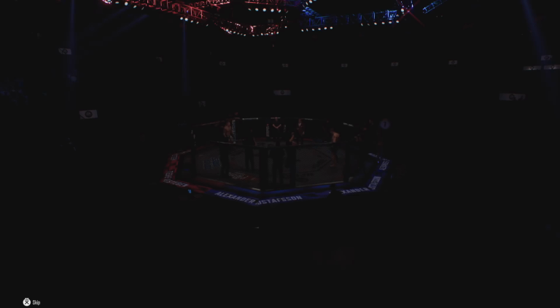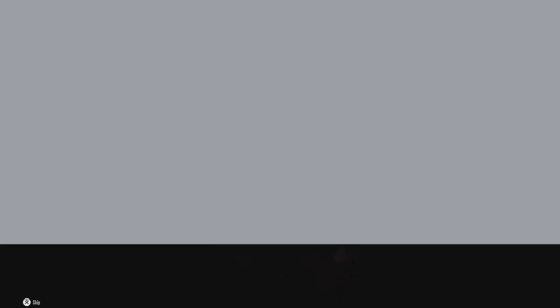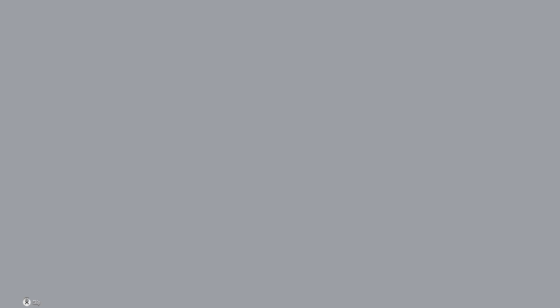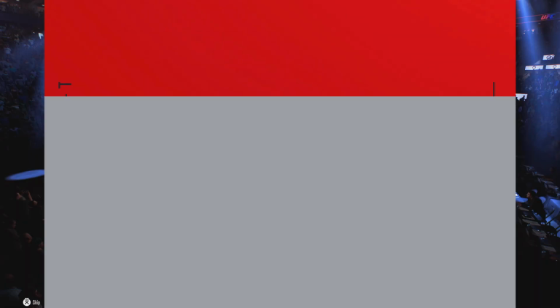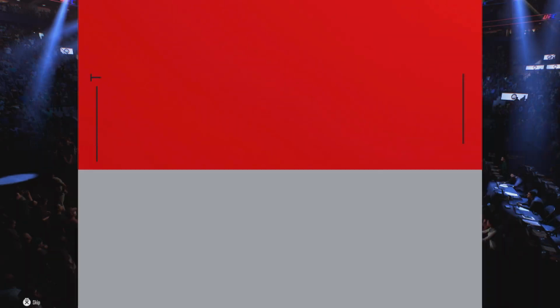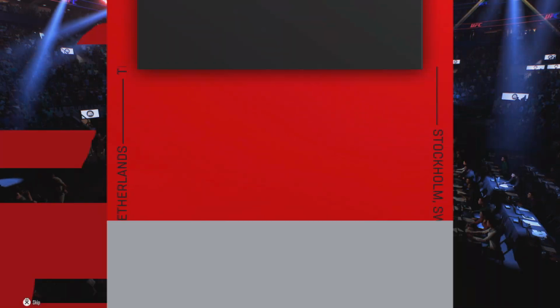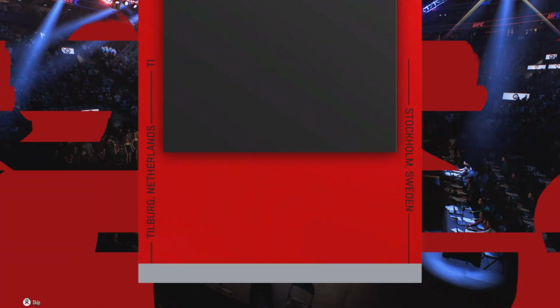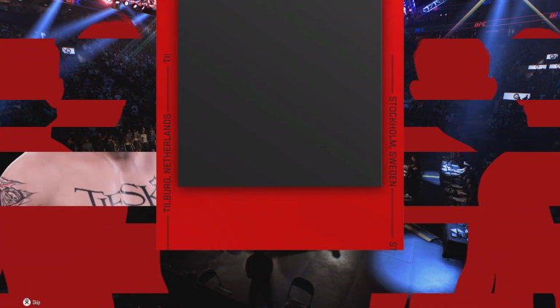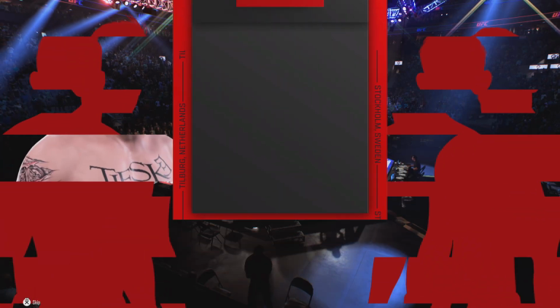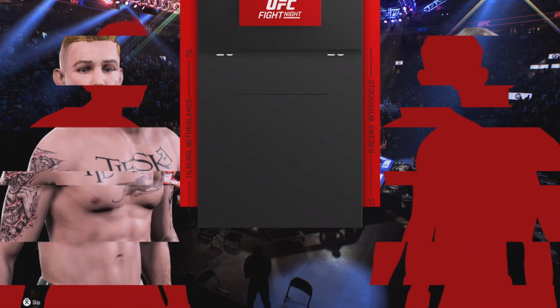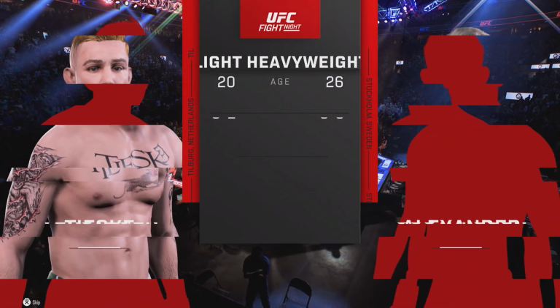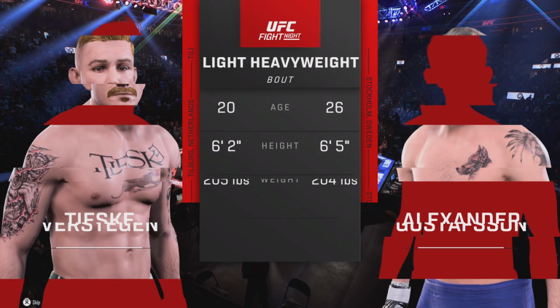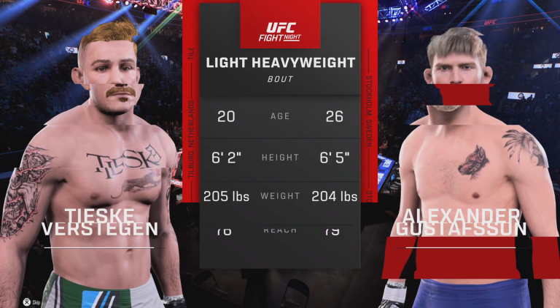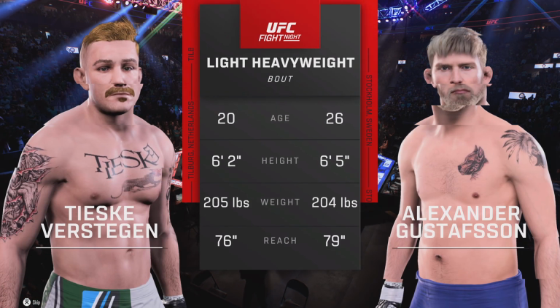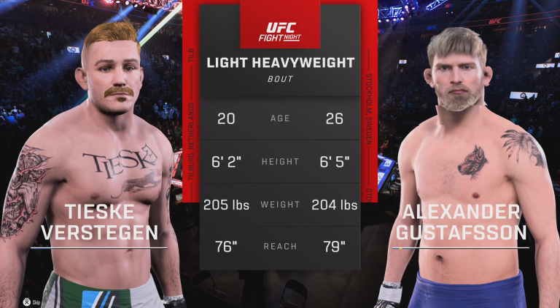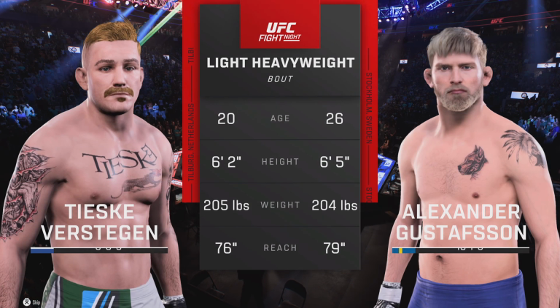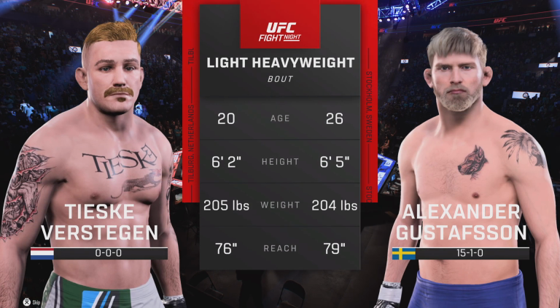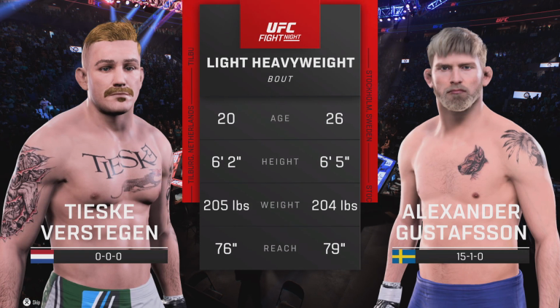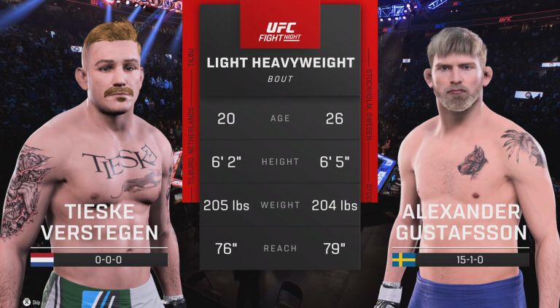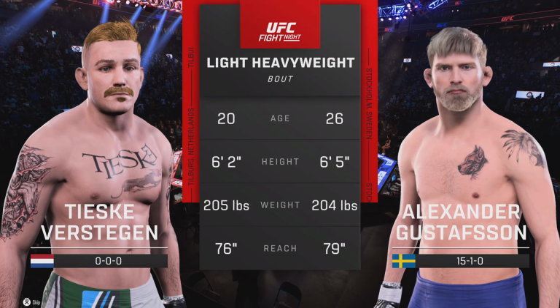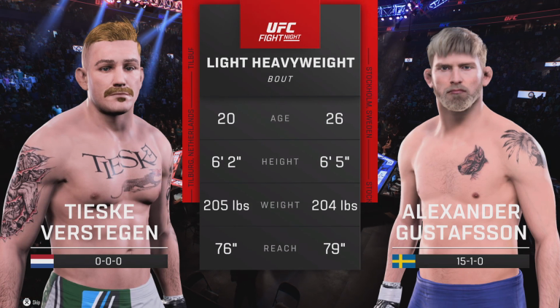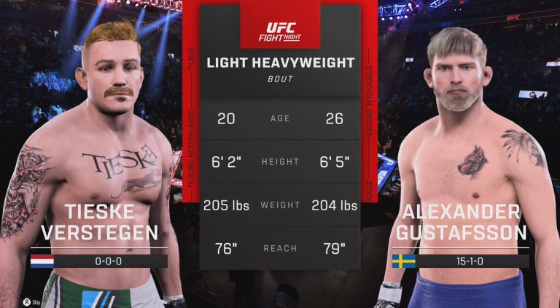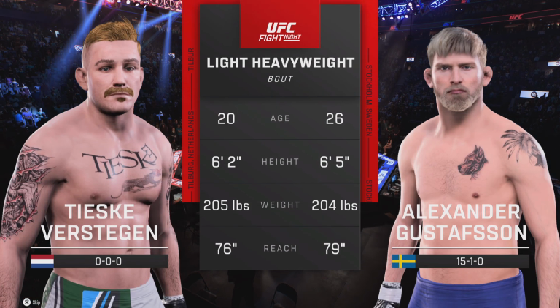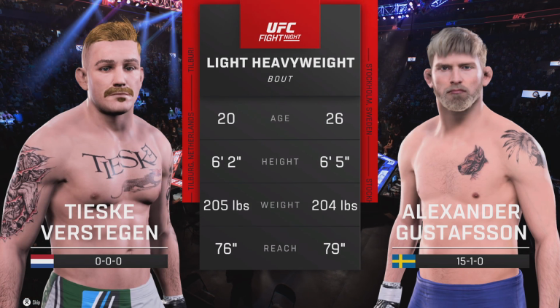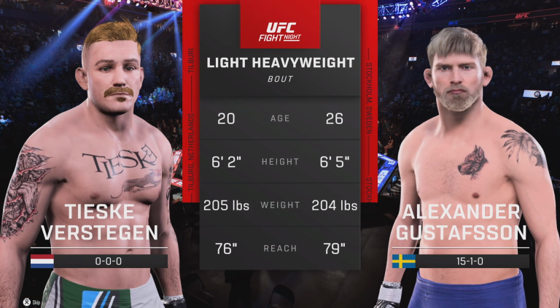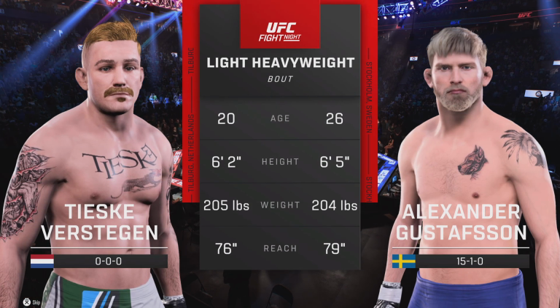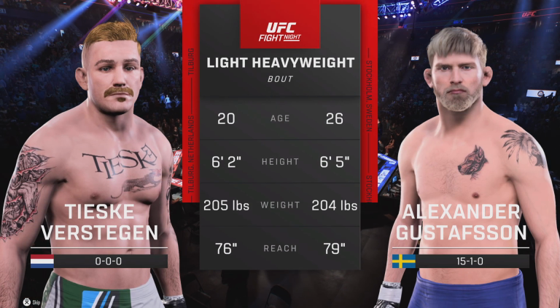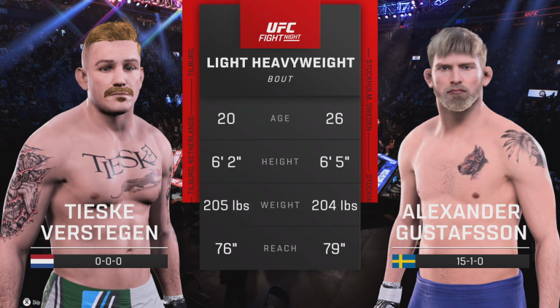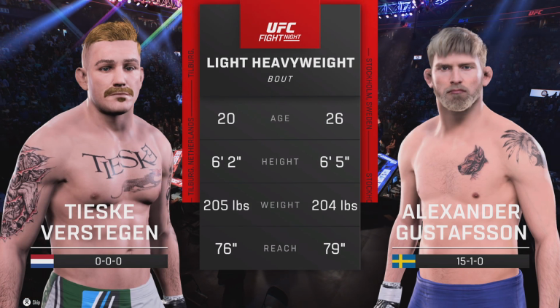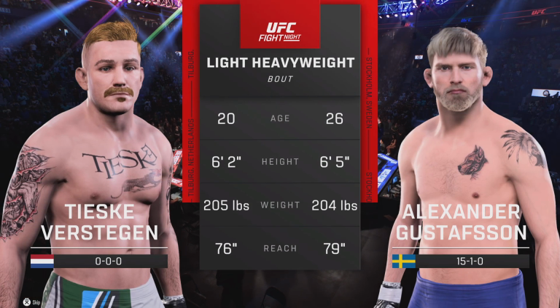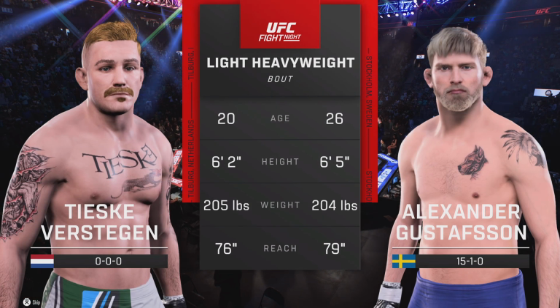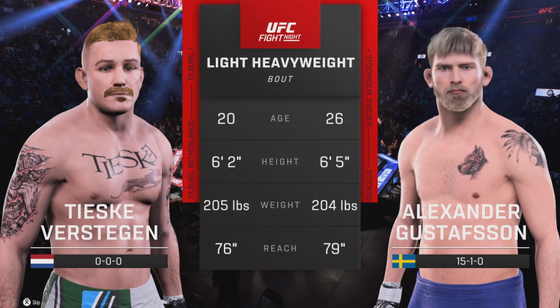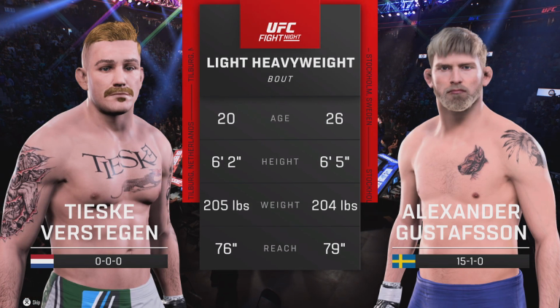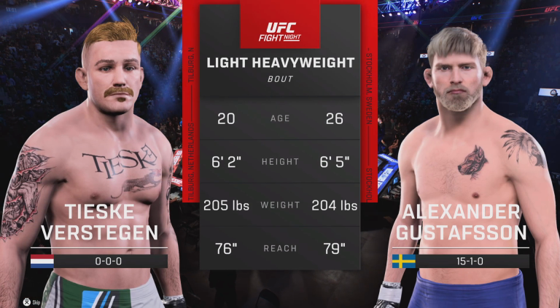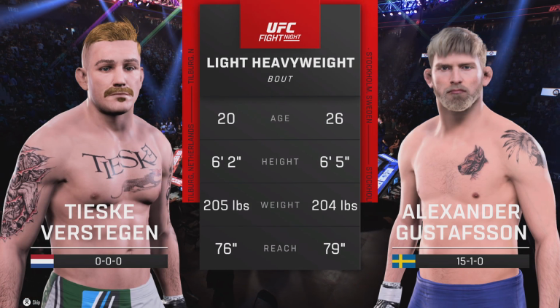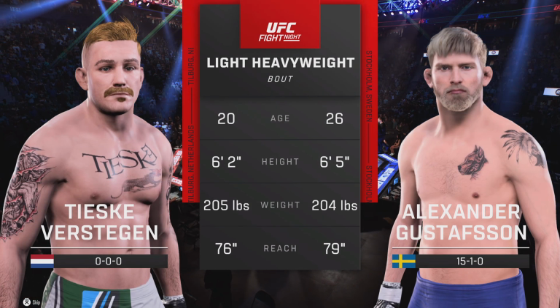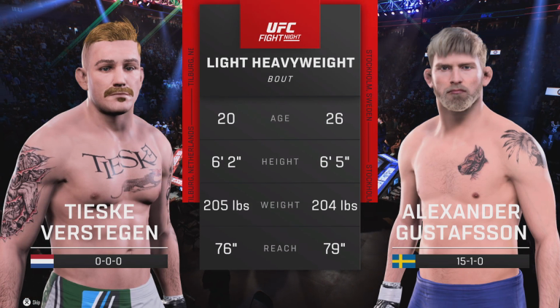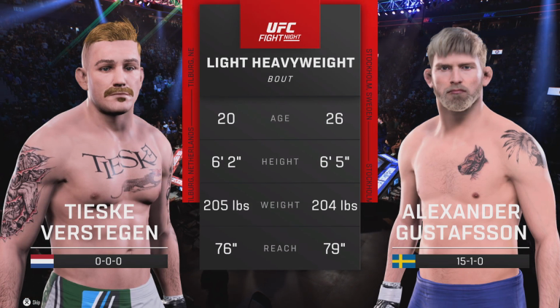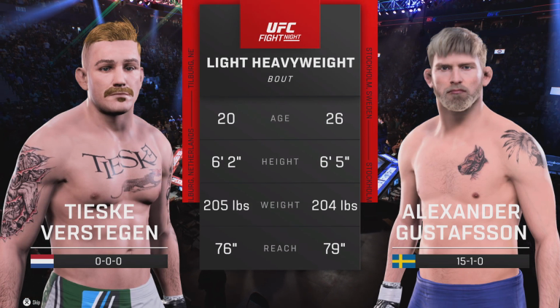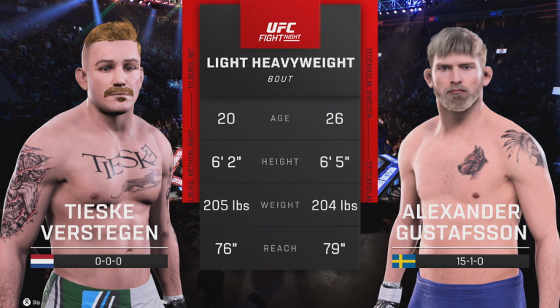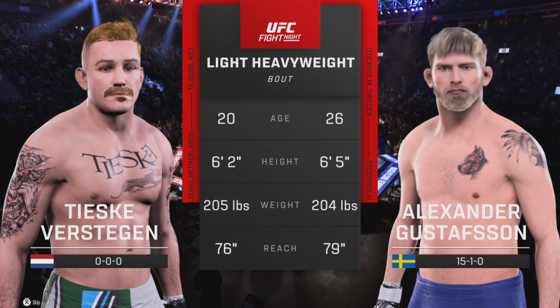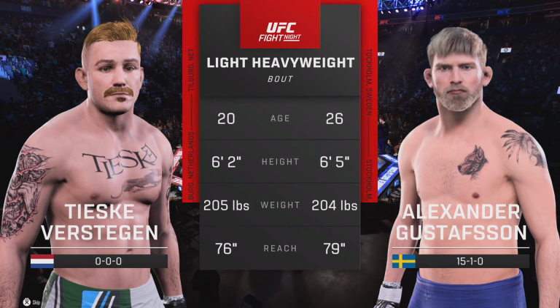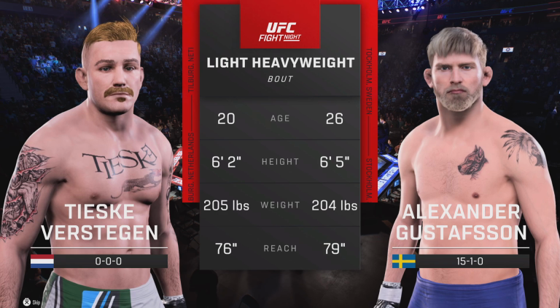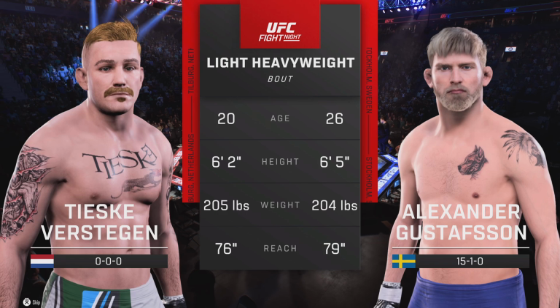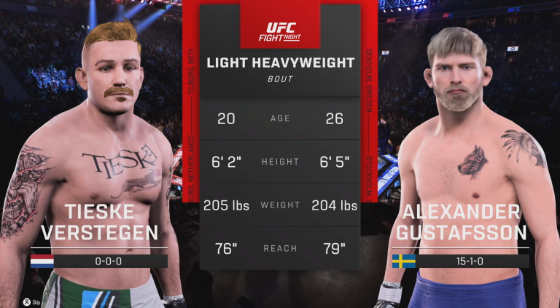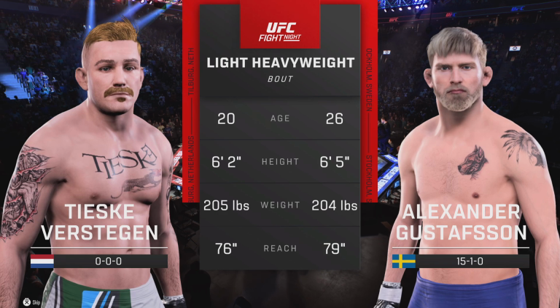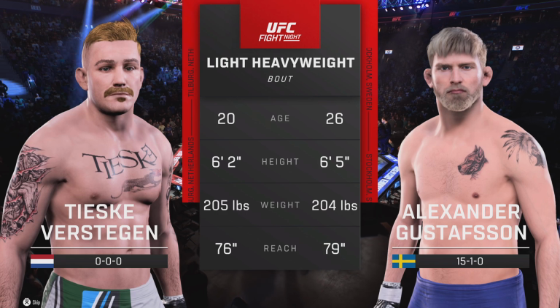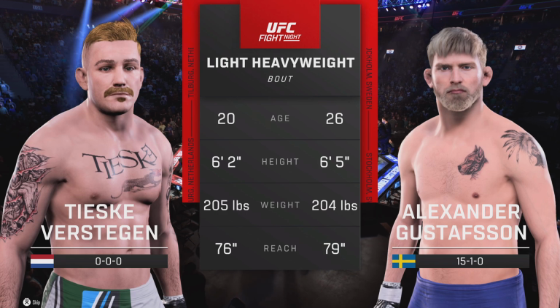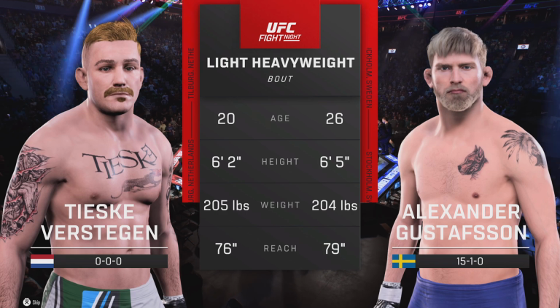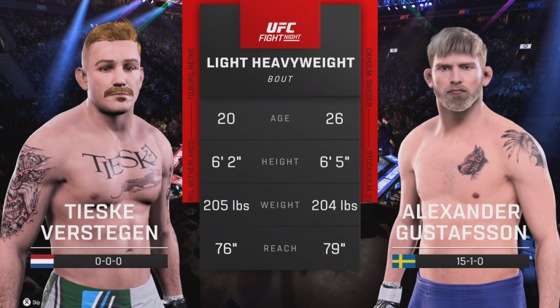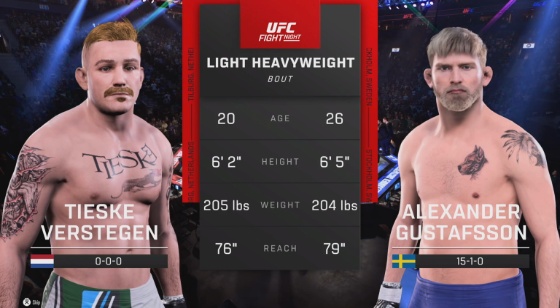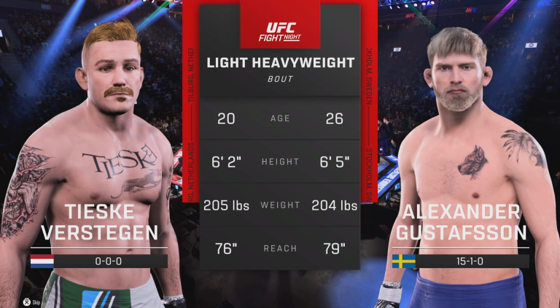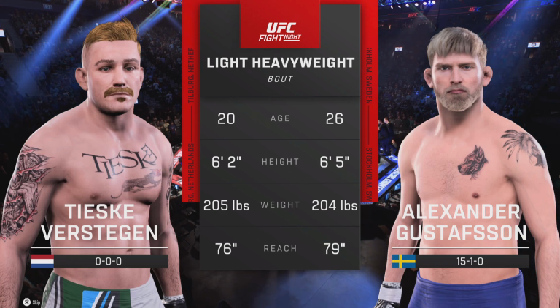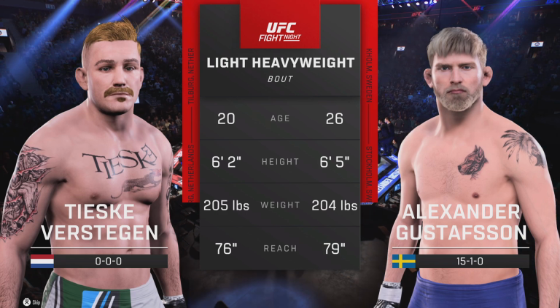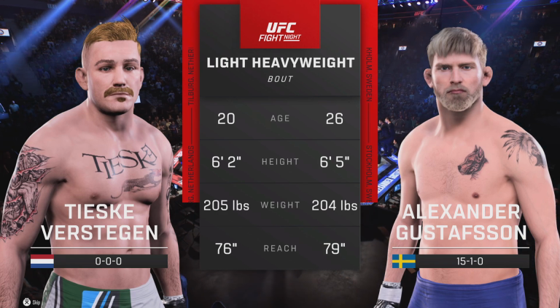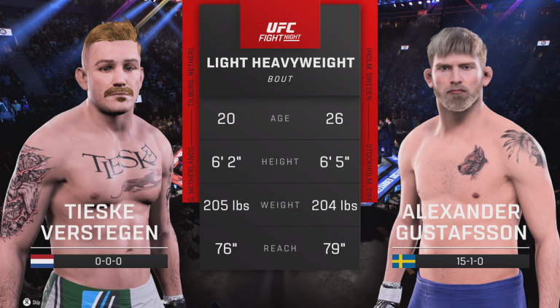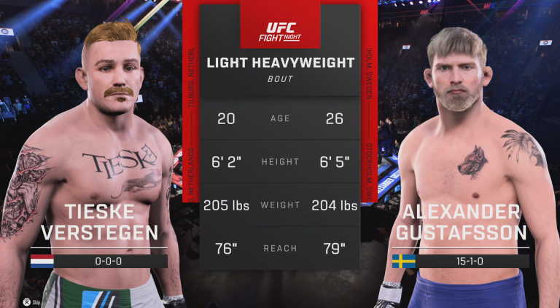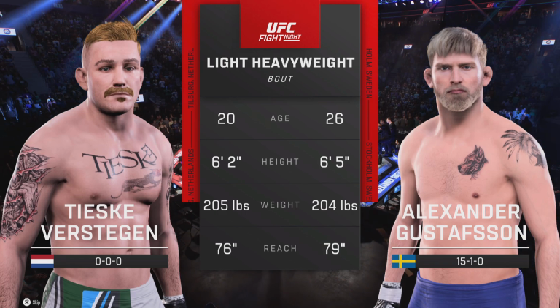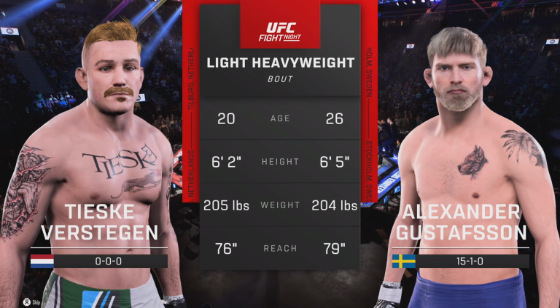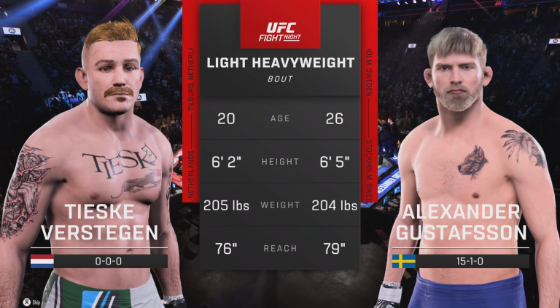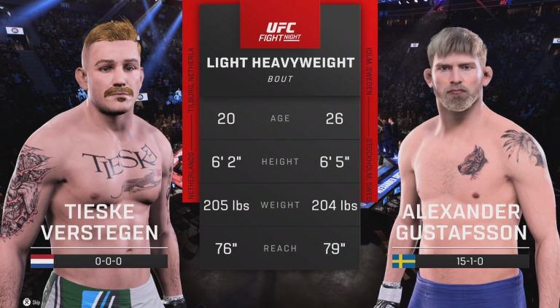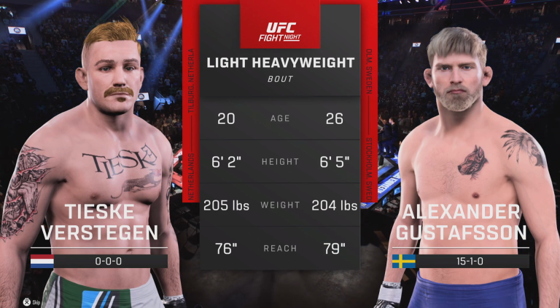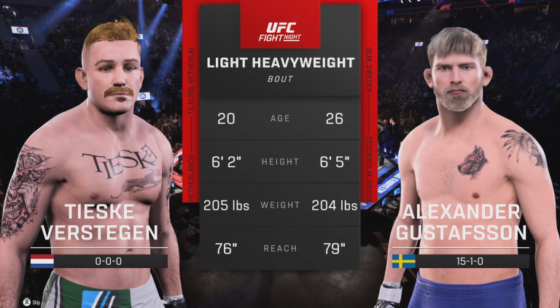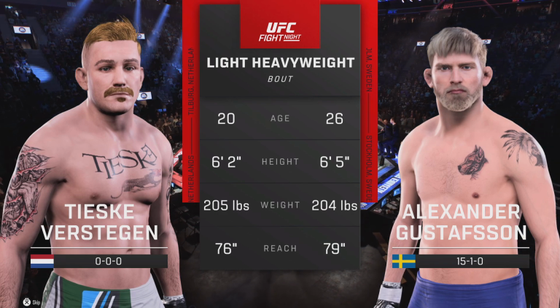Our tale of the tape for this light heavyweight tilt. Alright, now for the introductions, we go to Bruce Buffer.